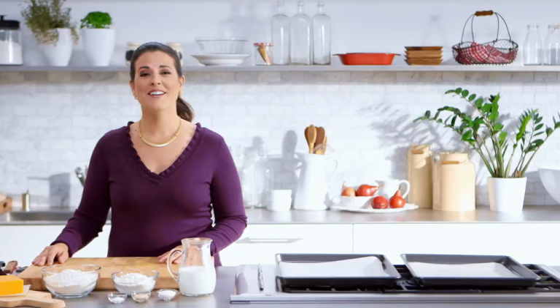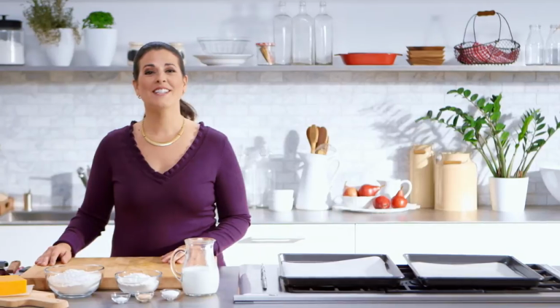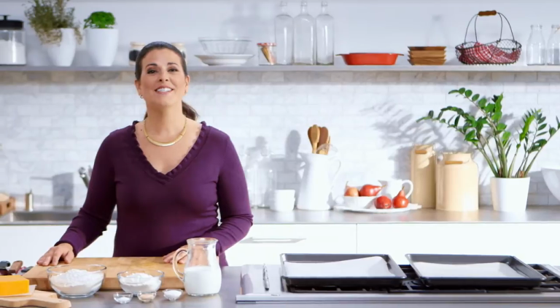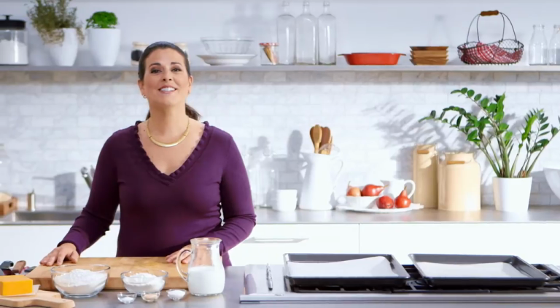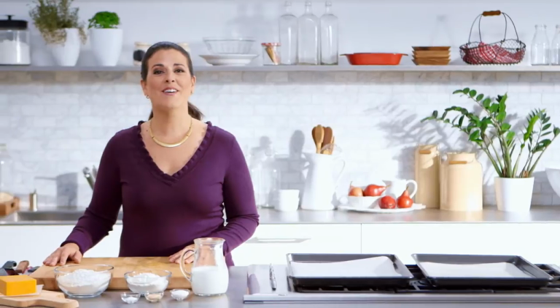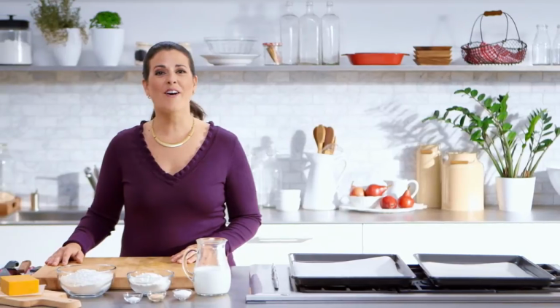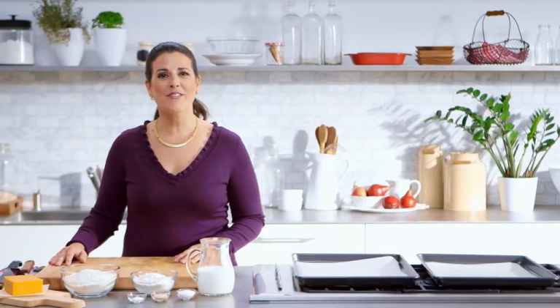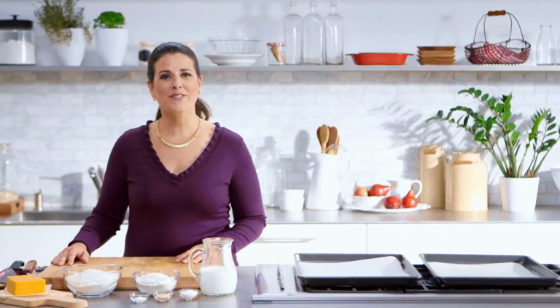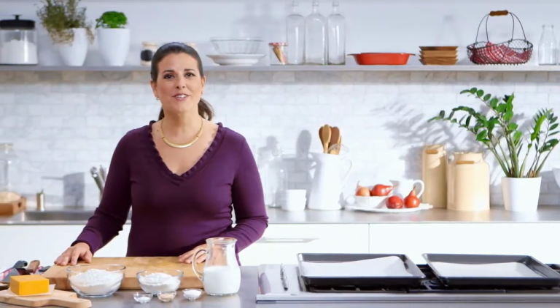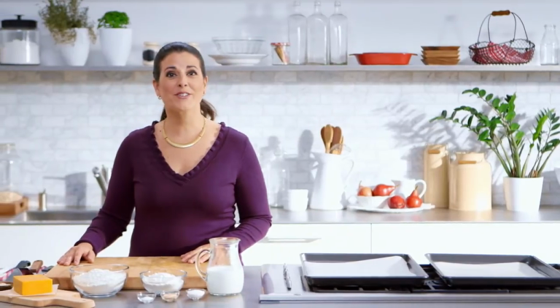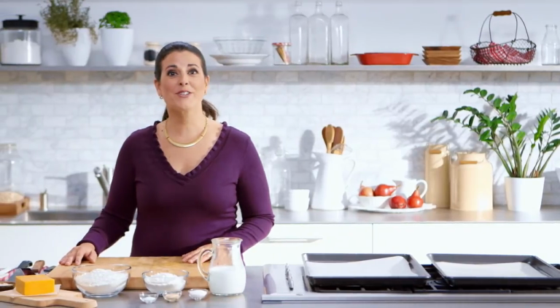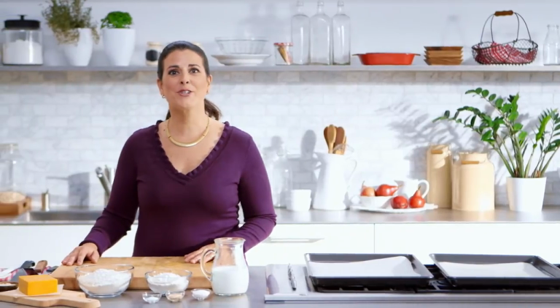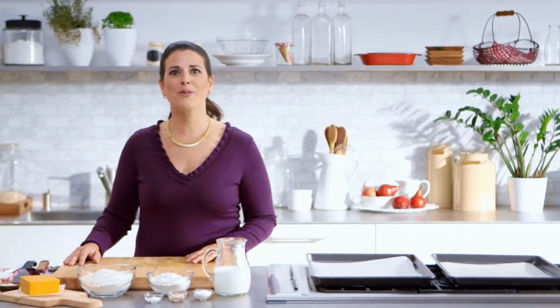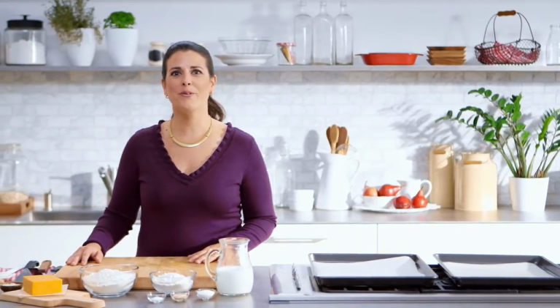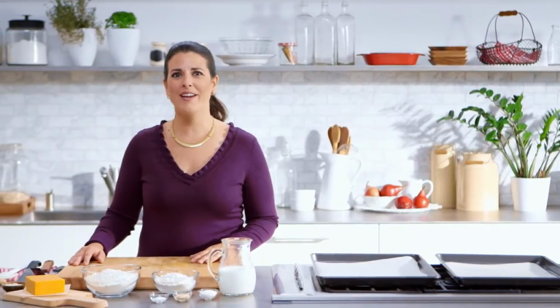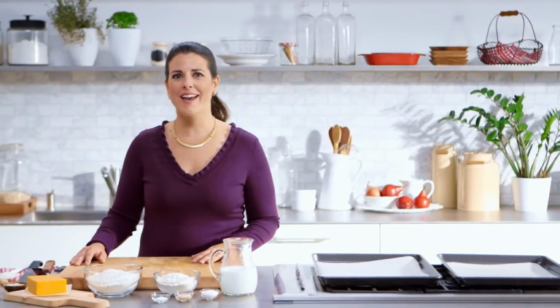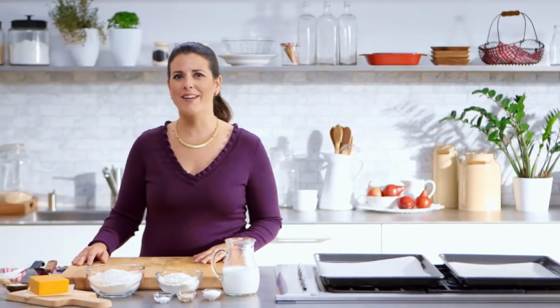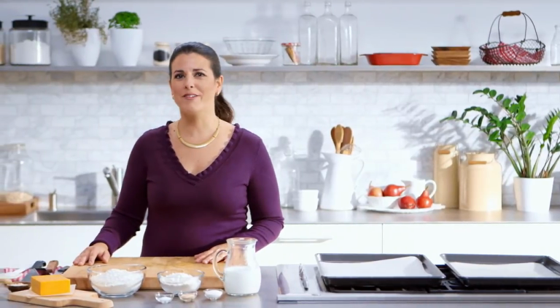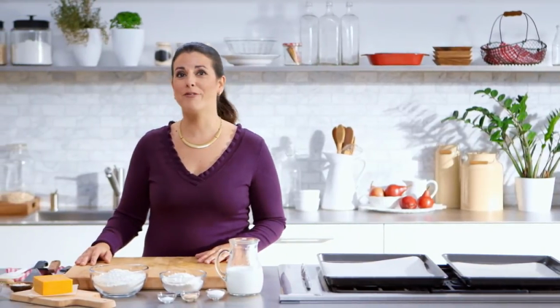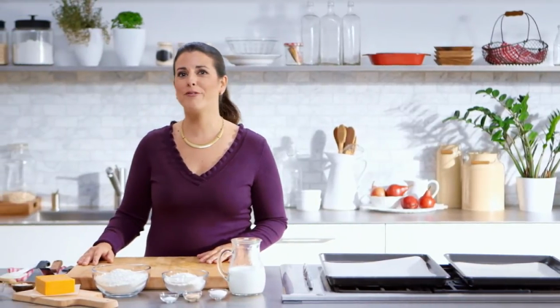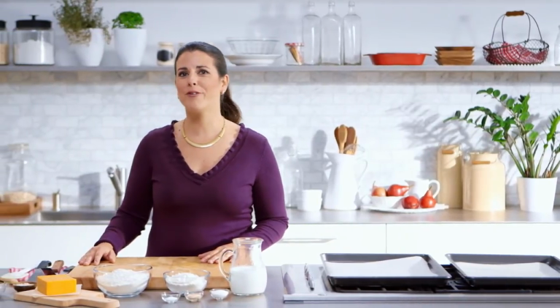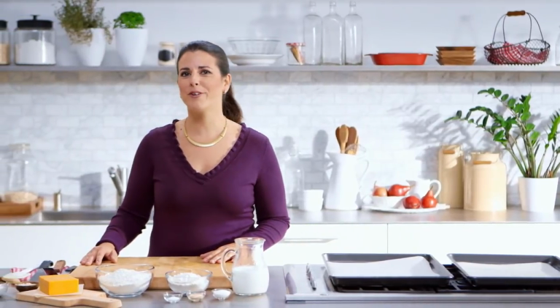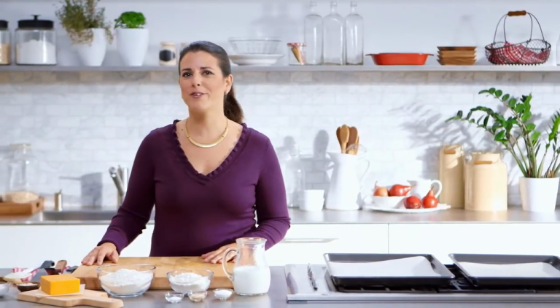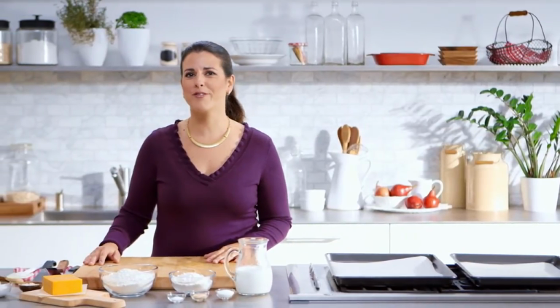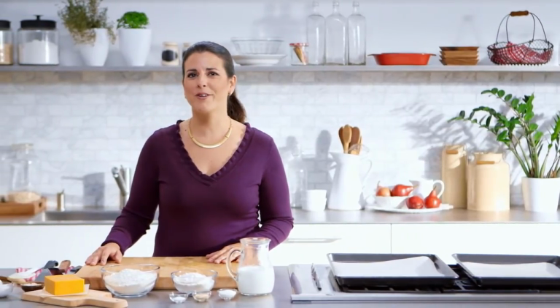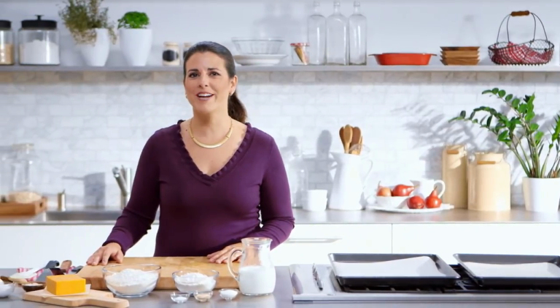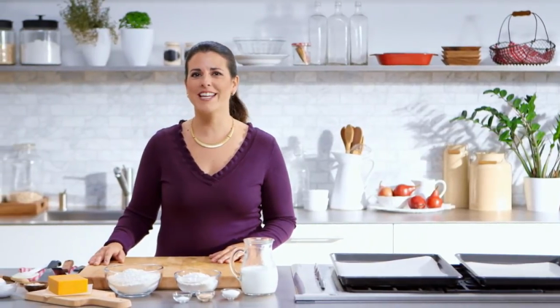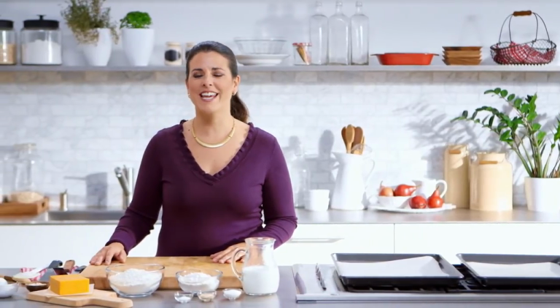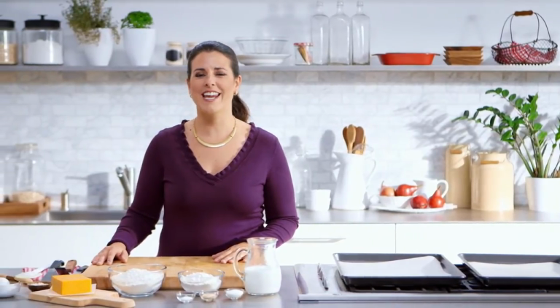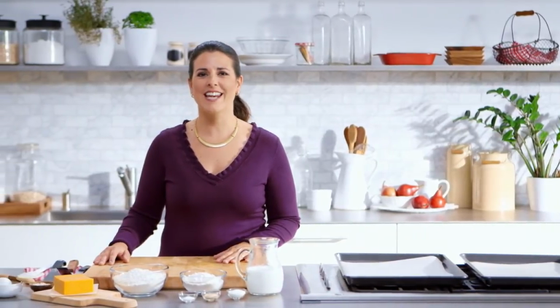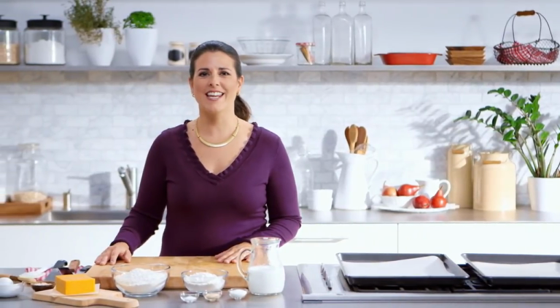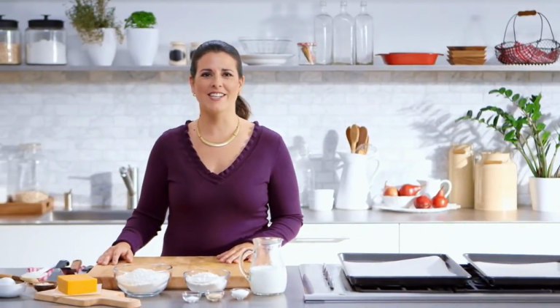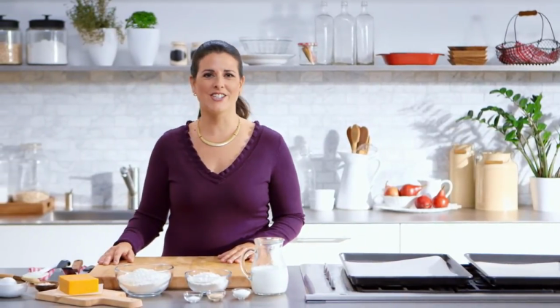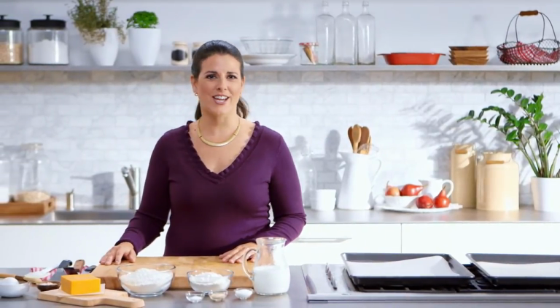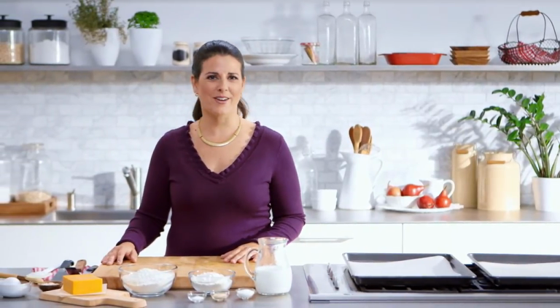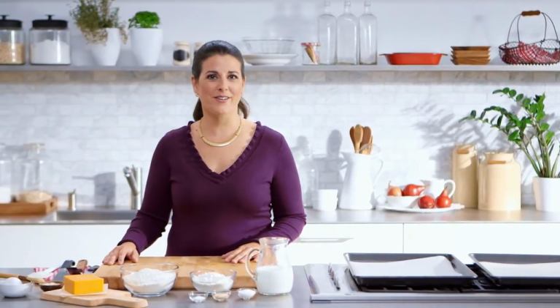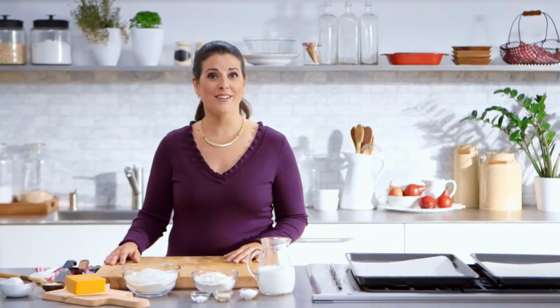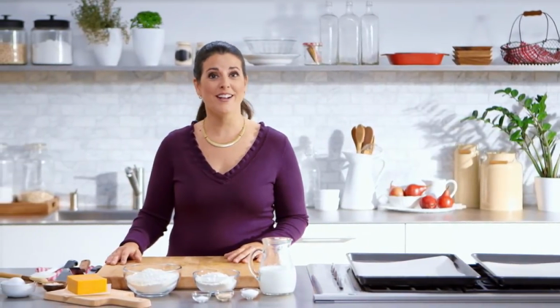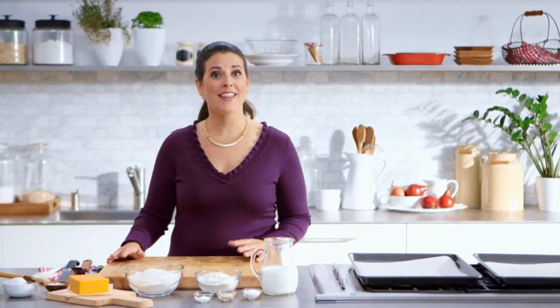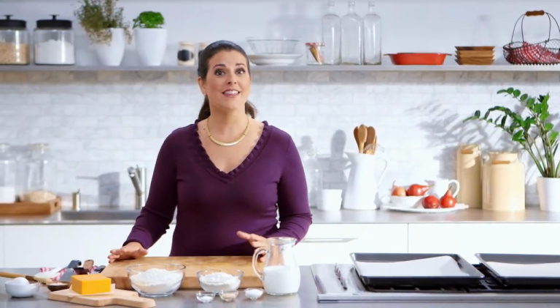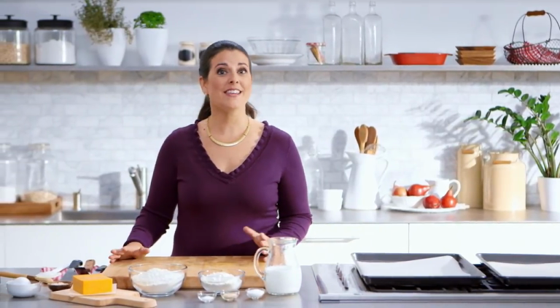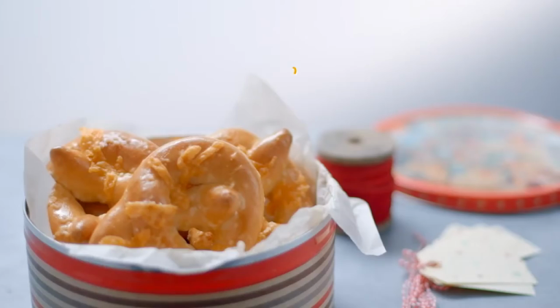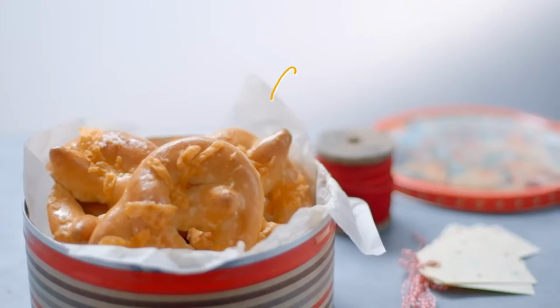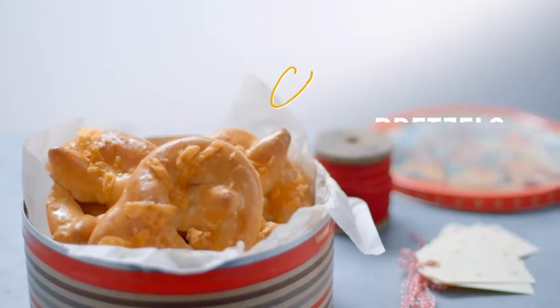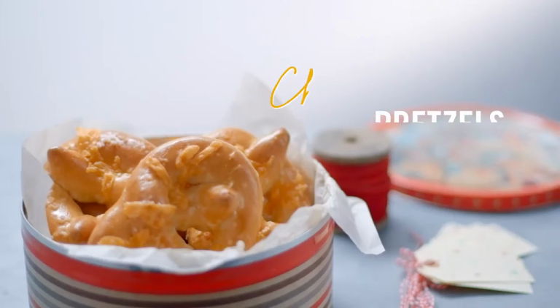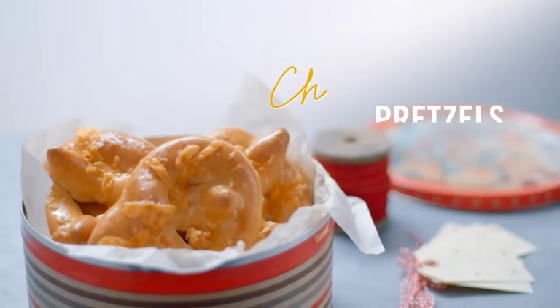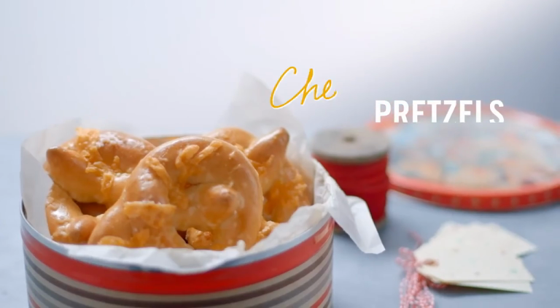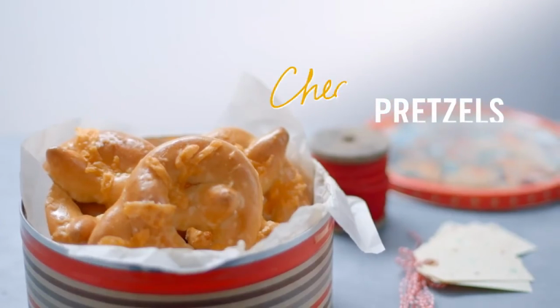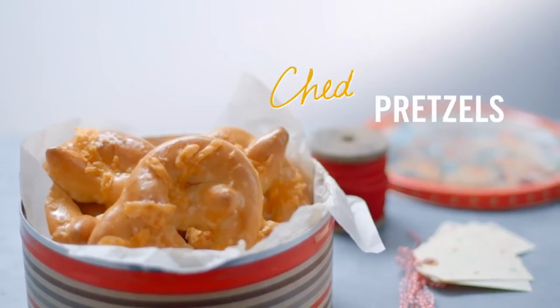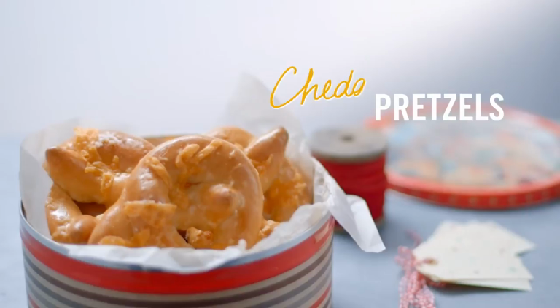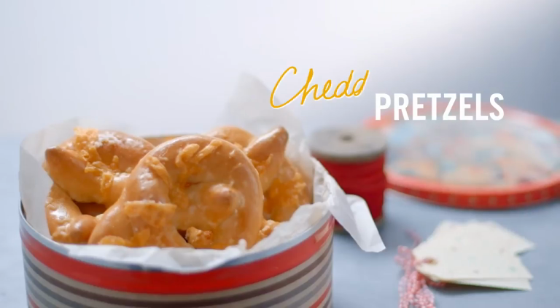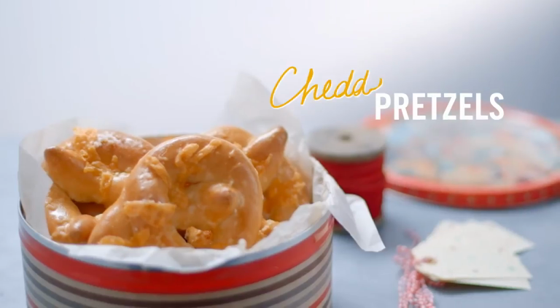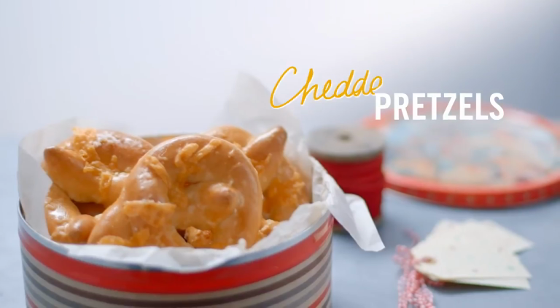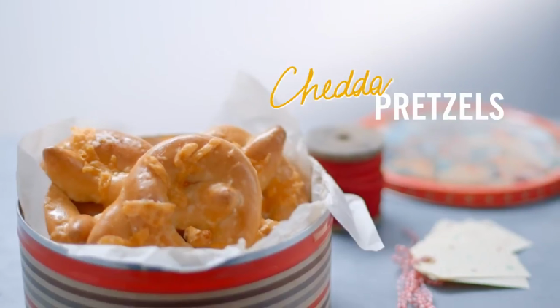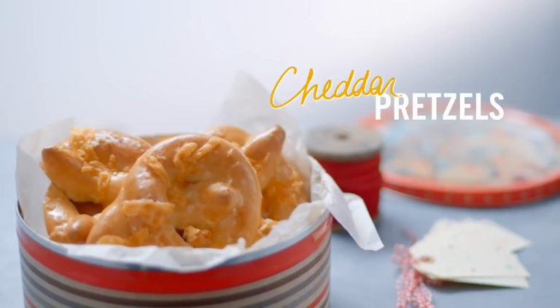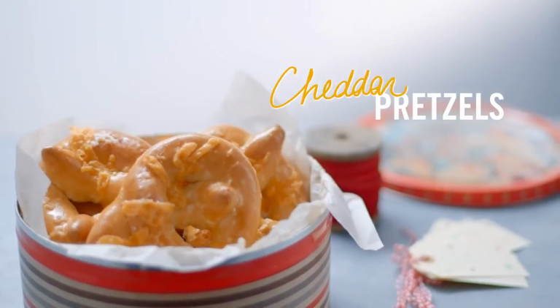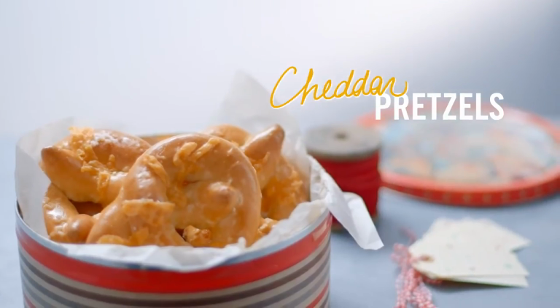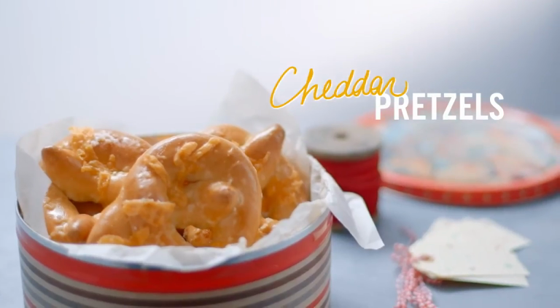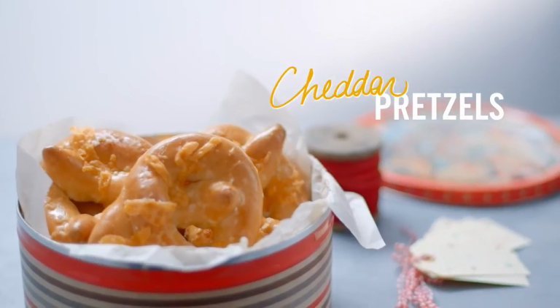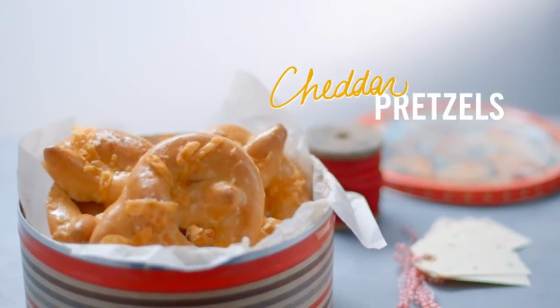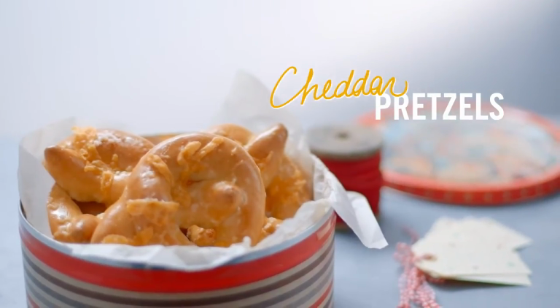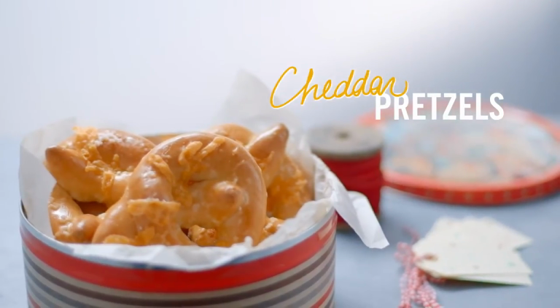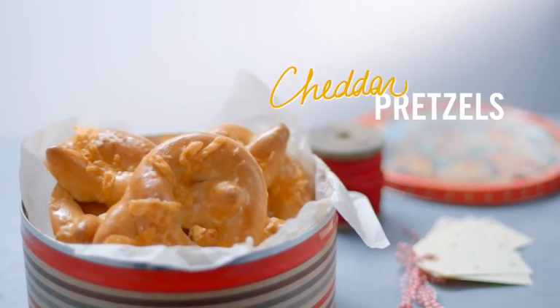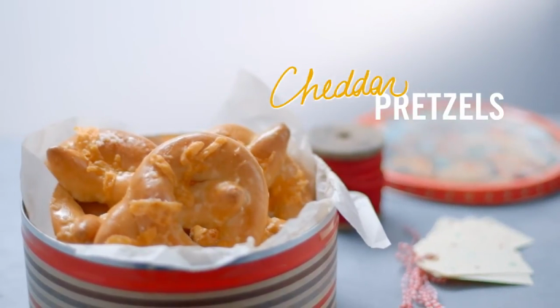Soft, chewy, and full of great Canadian cheddar, these pretzels are delicious hot or cold.